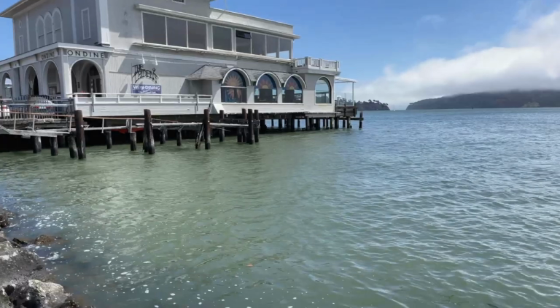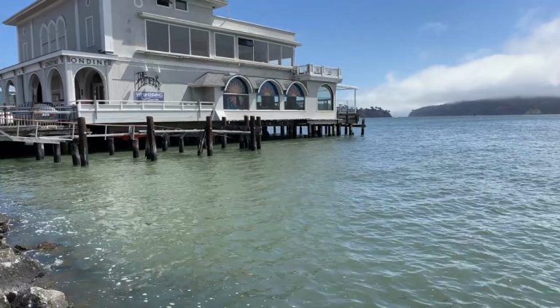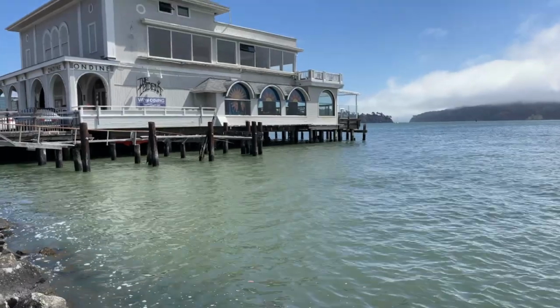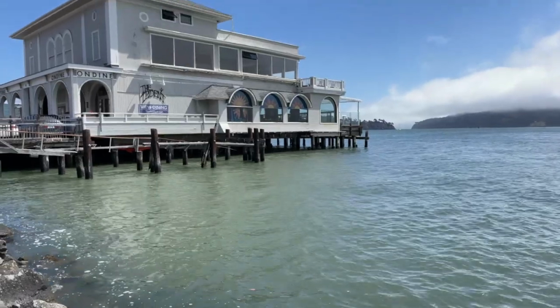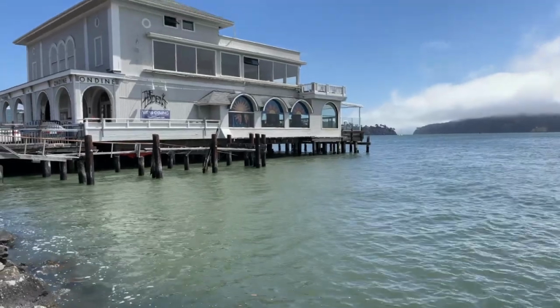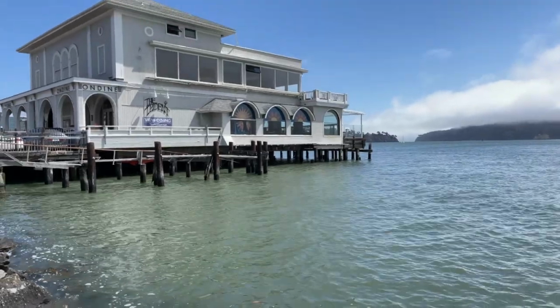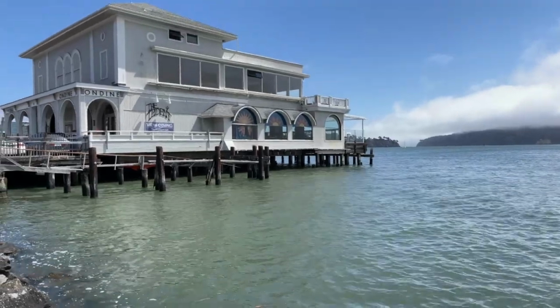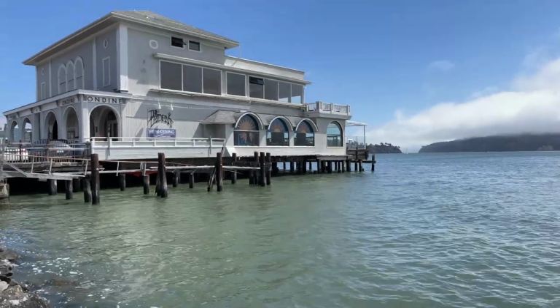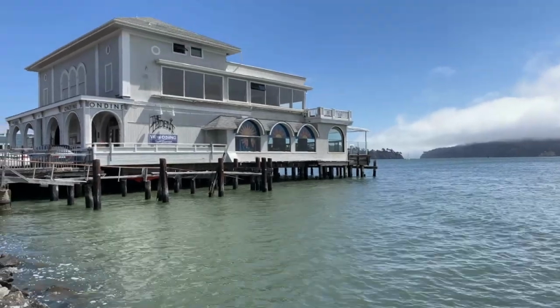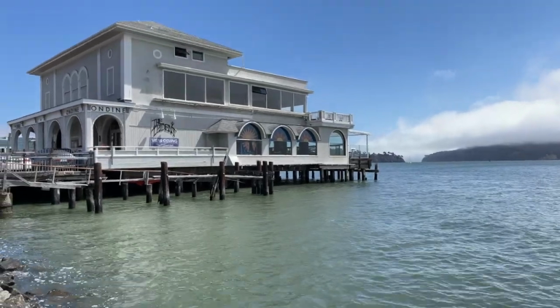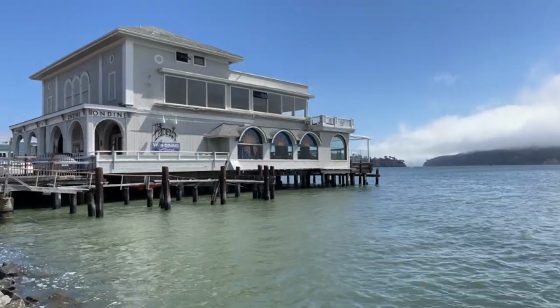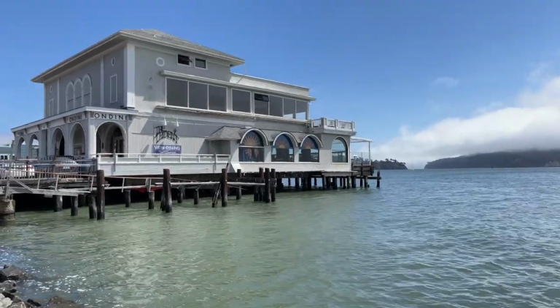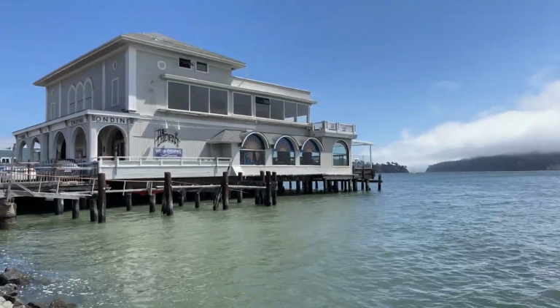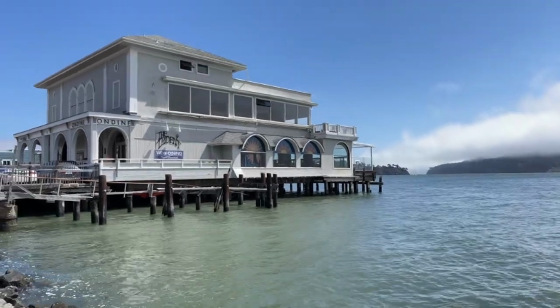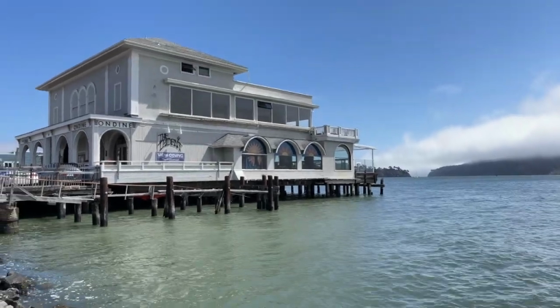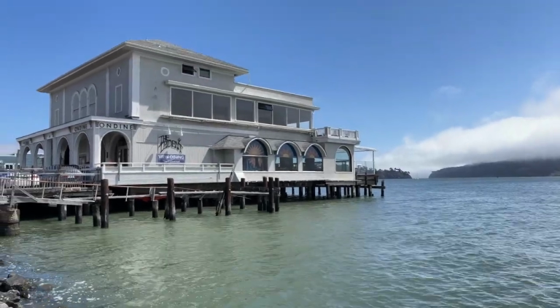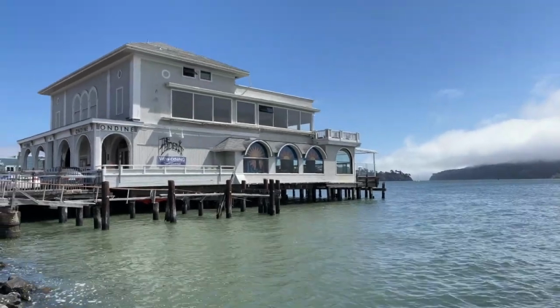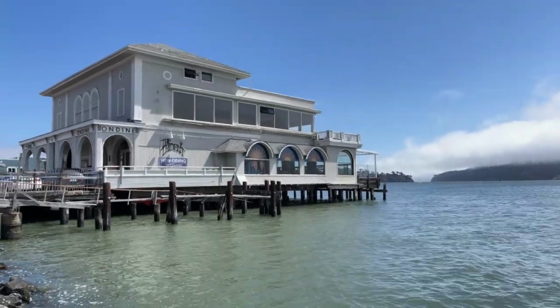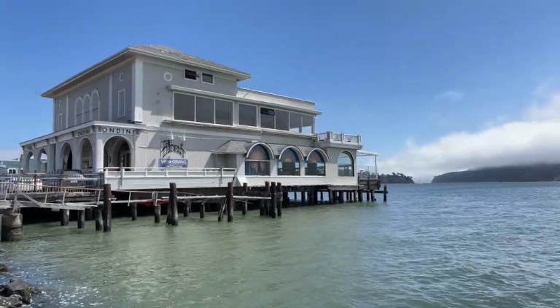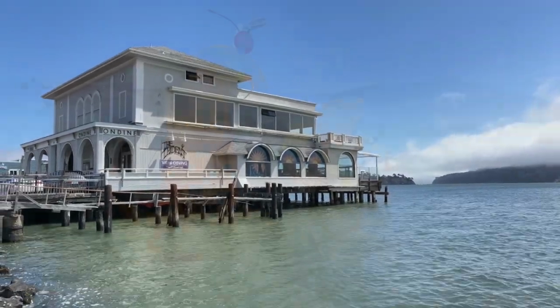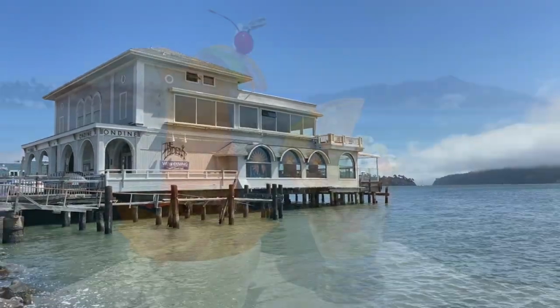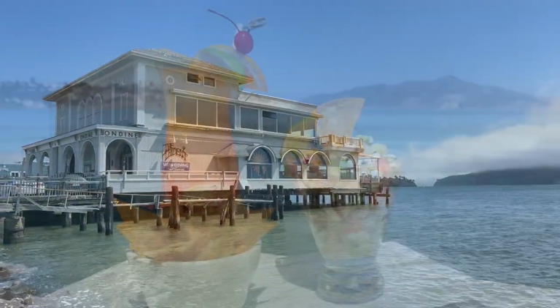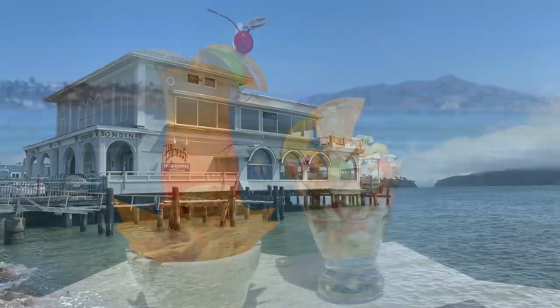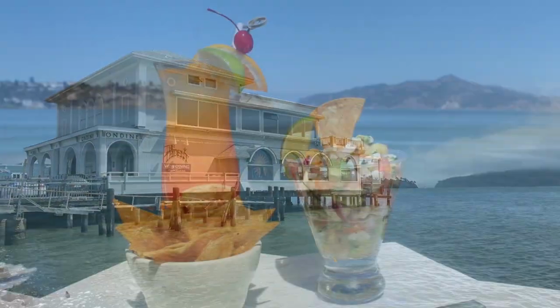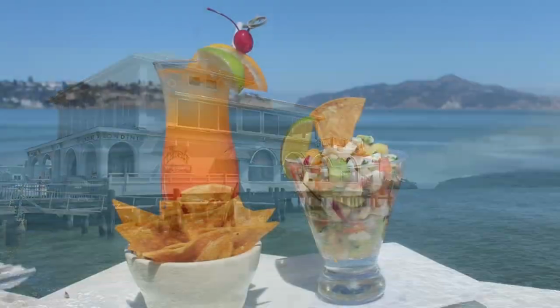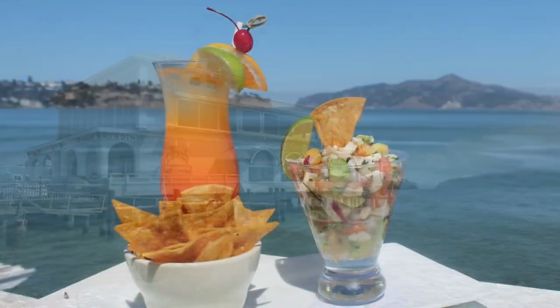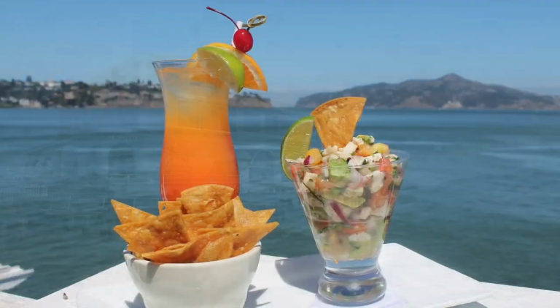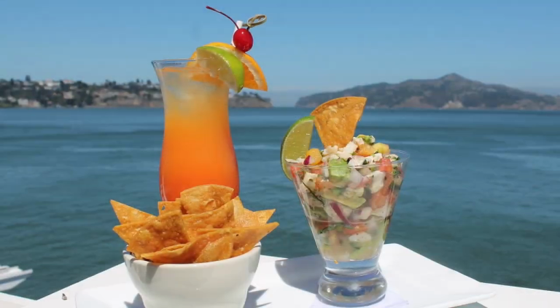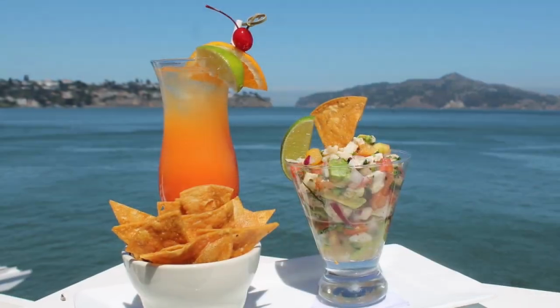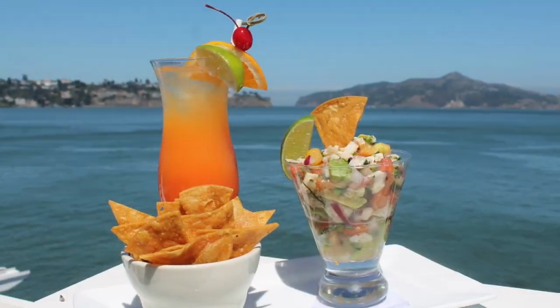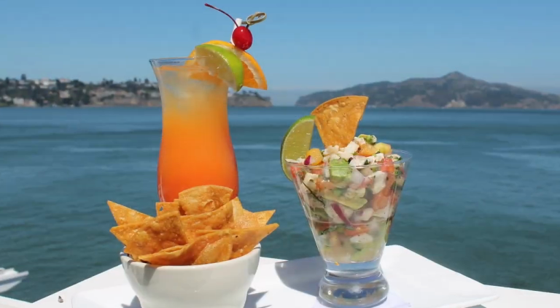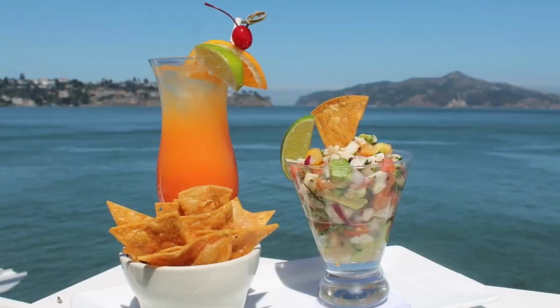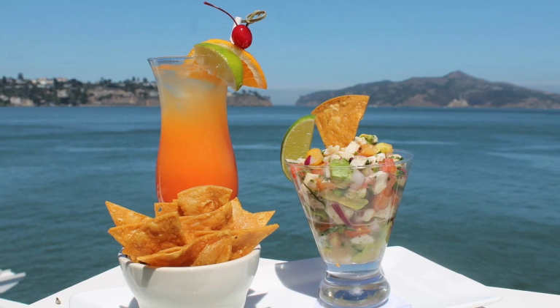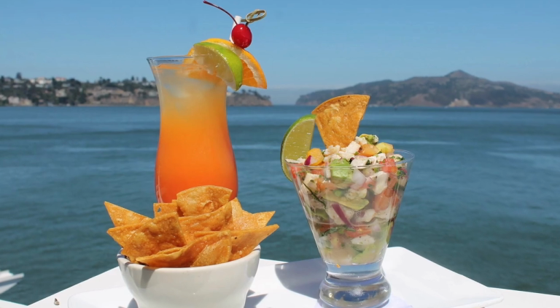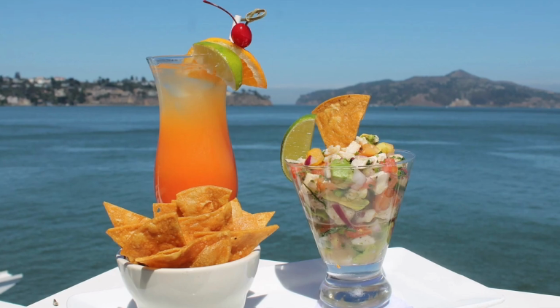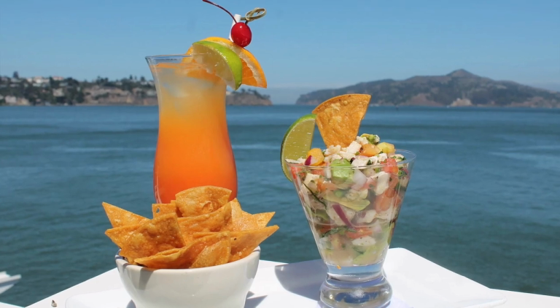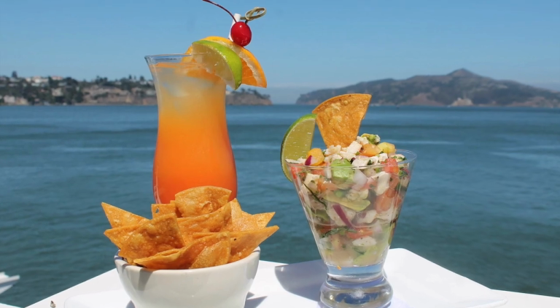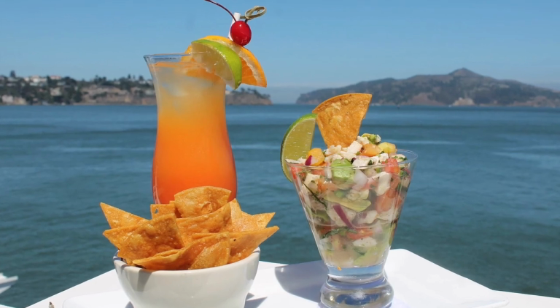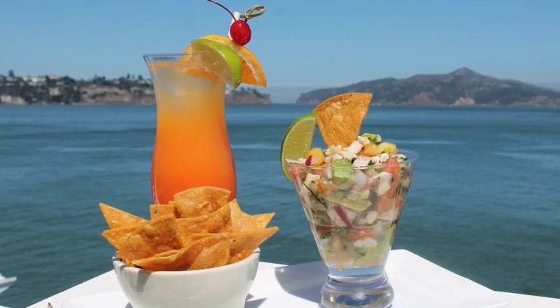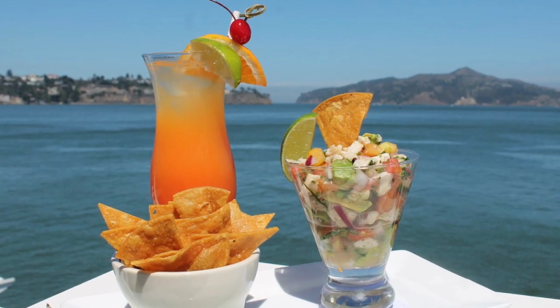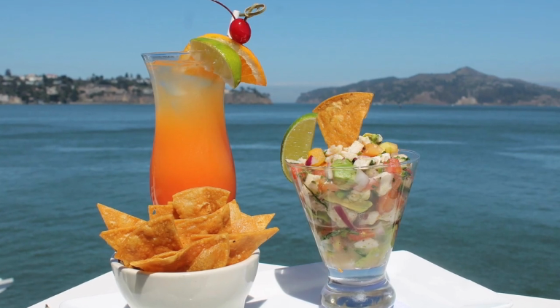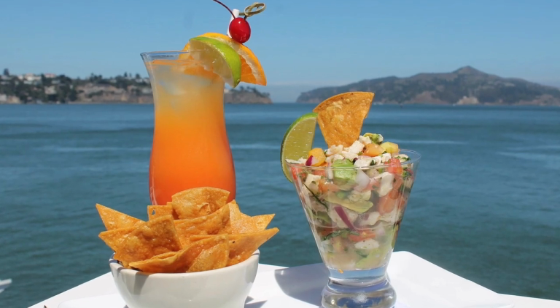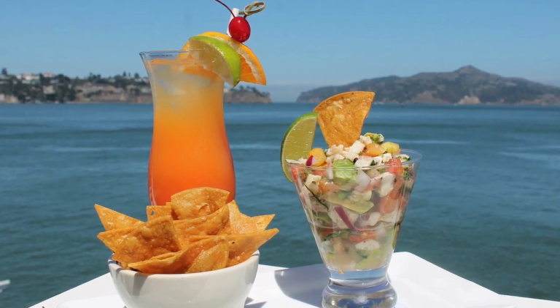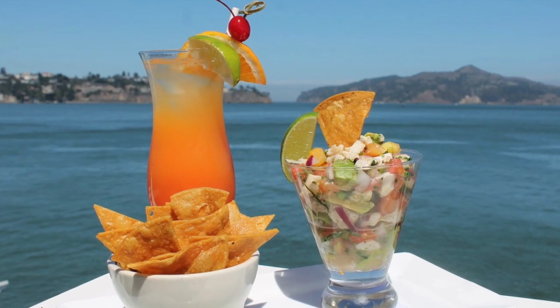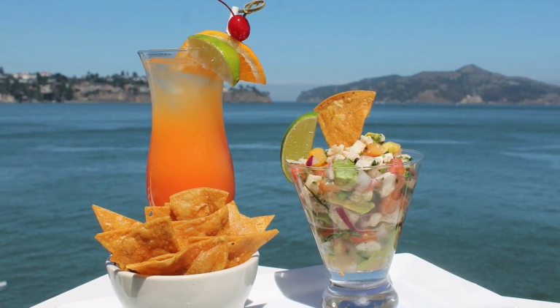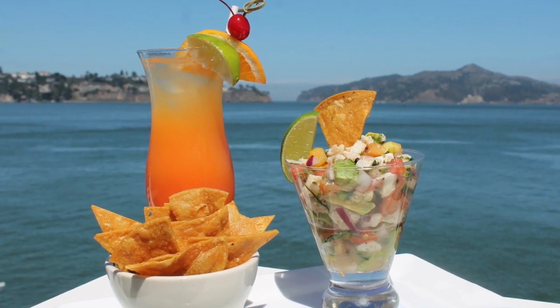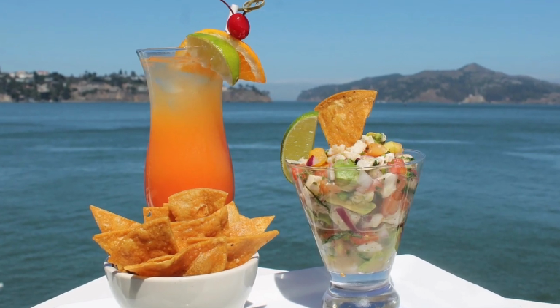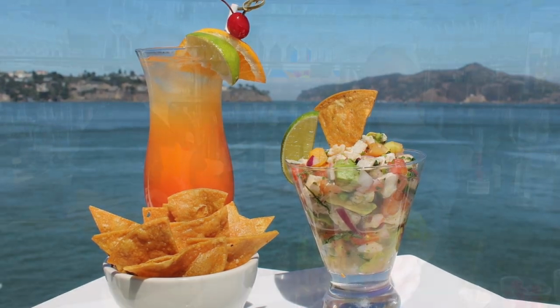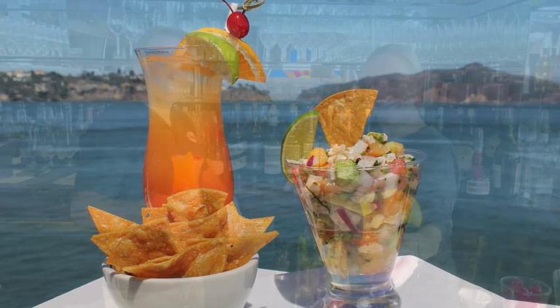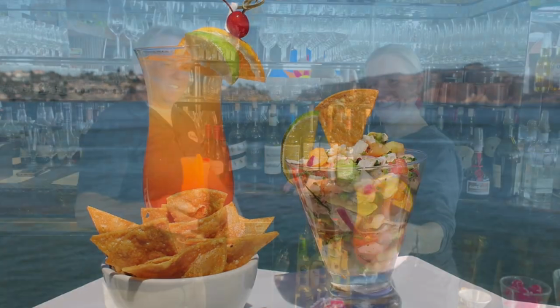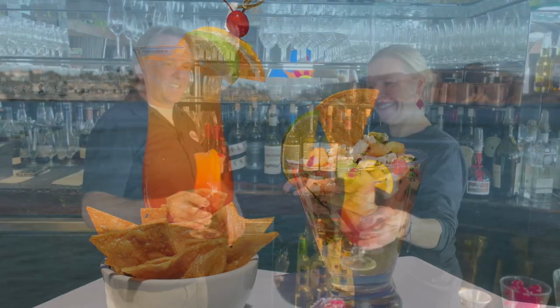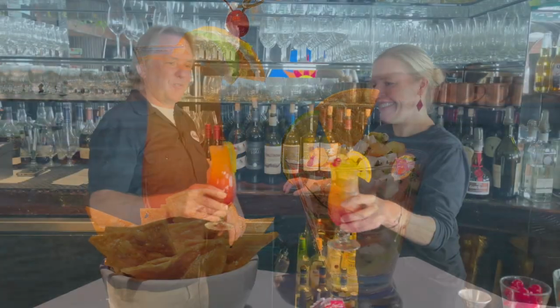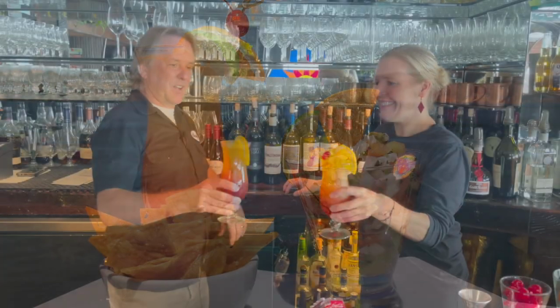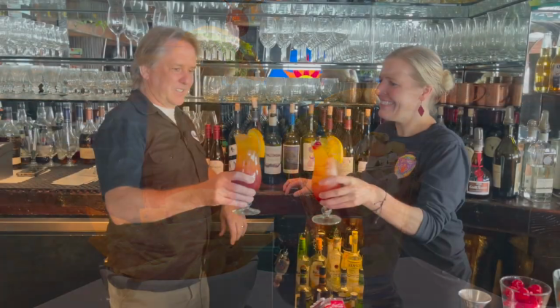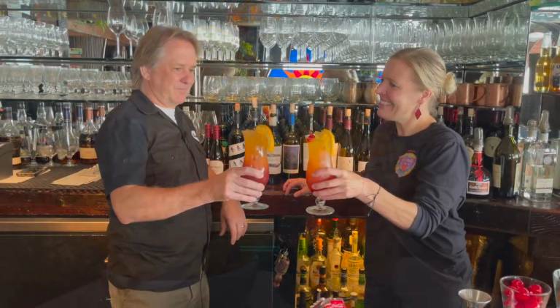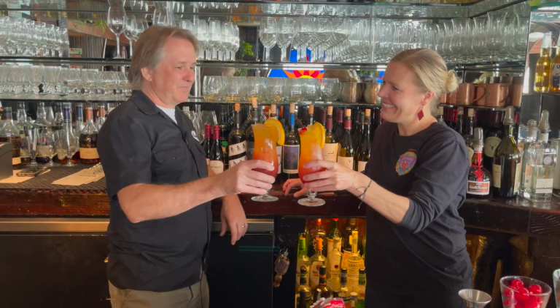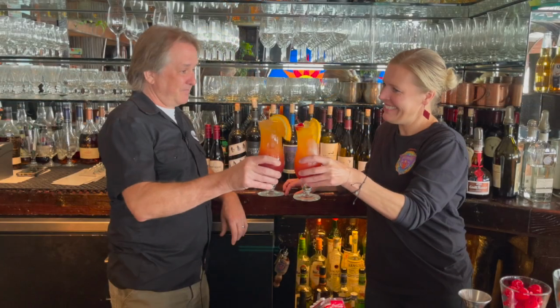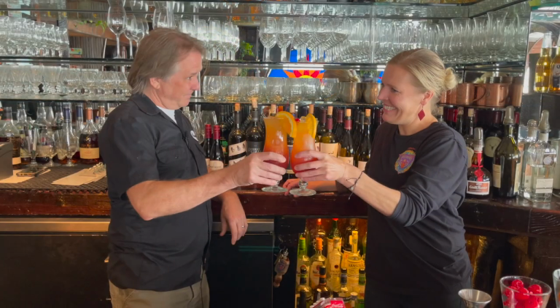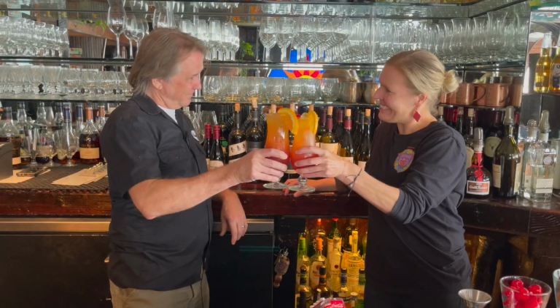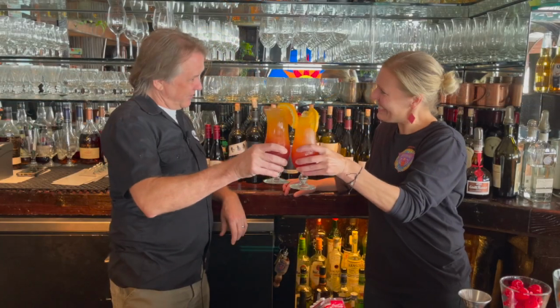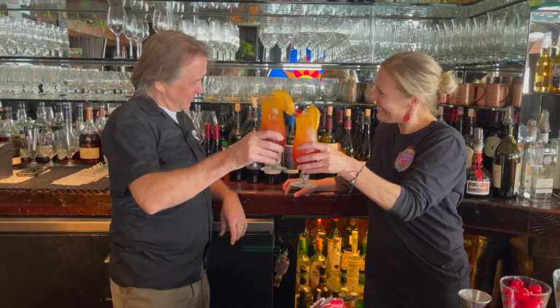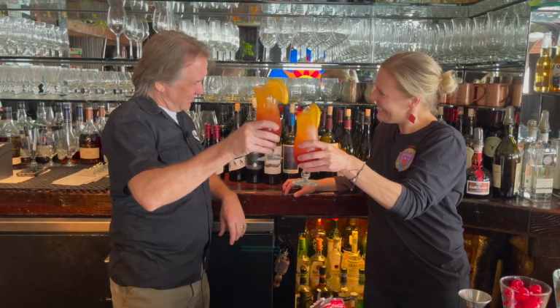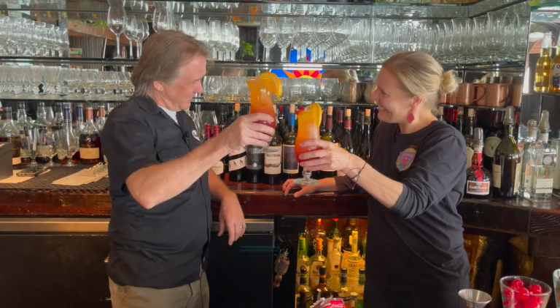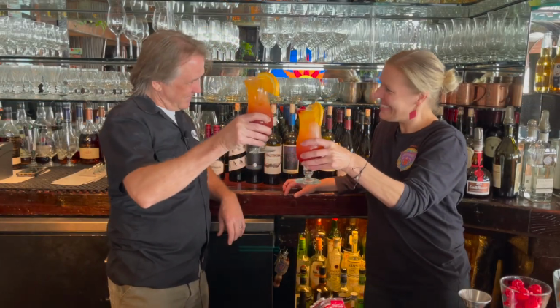Come on down to the Trident in Sausalito to enjoy their Tequila Sunrise and their magnificent waterfront views. Until next time, this is Jeff Burkhart. Cheers.